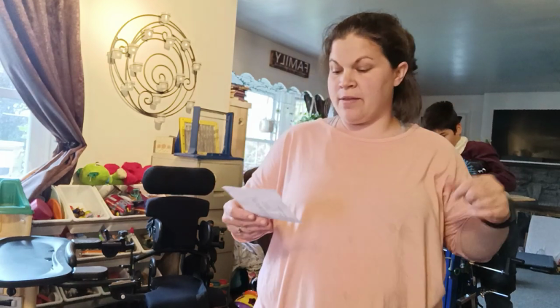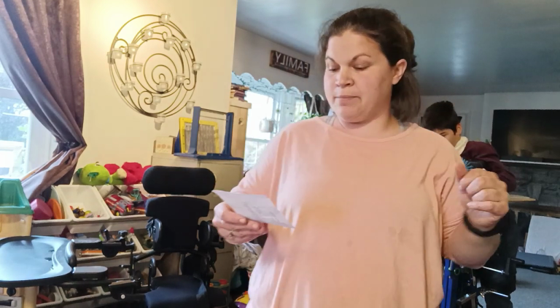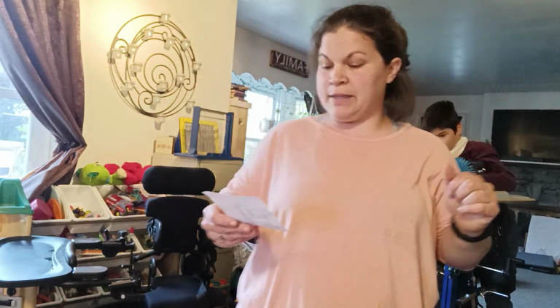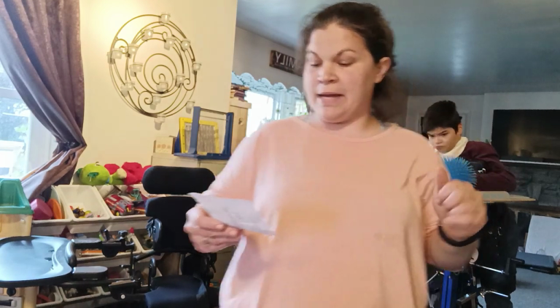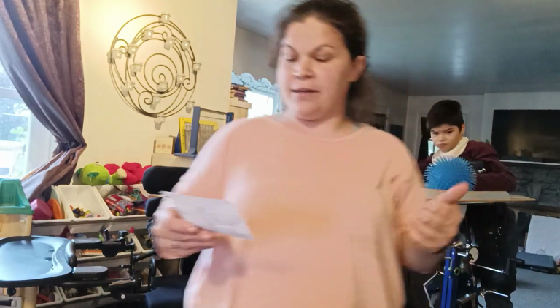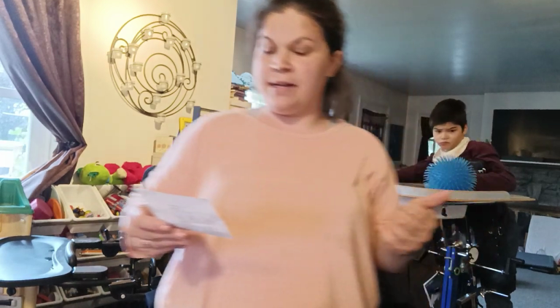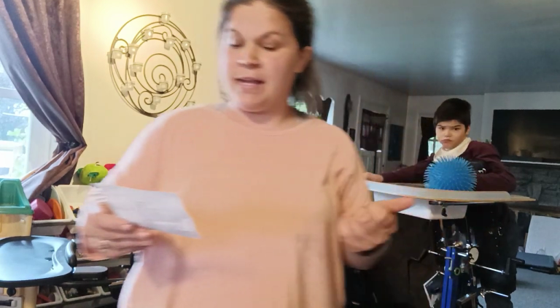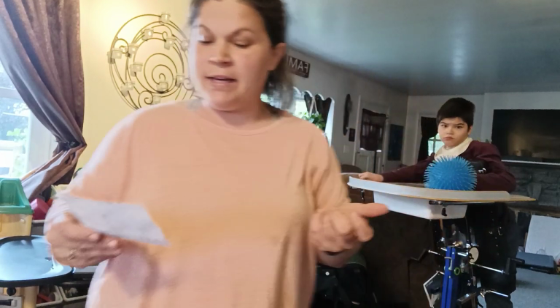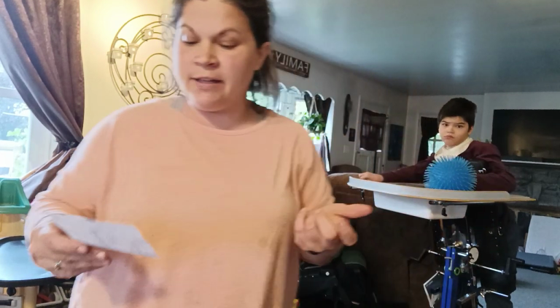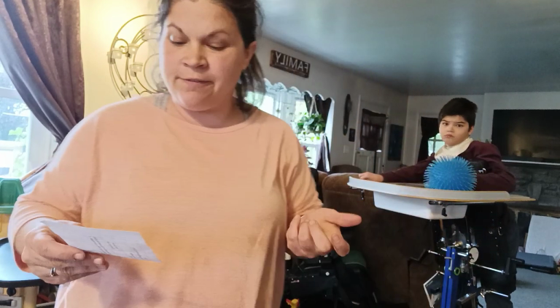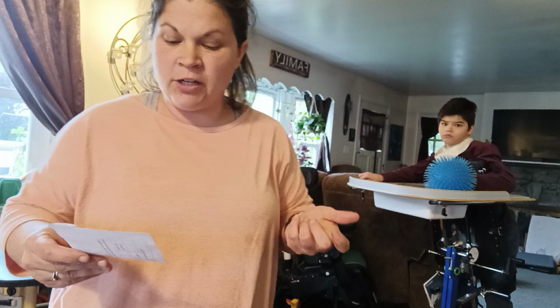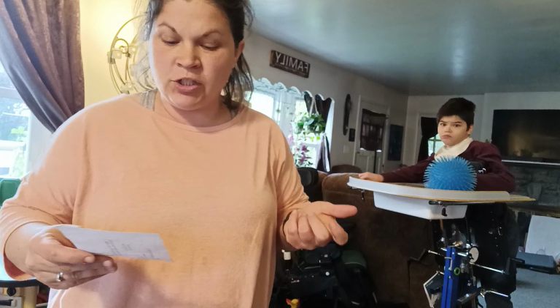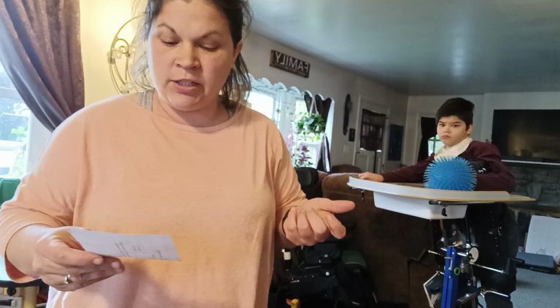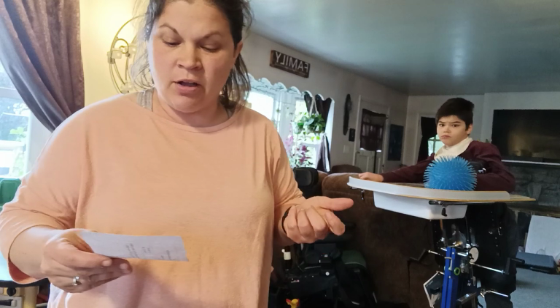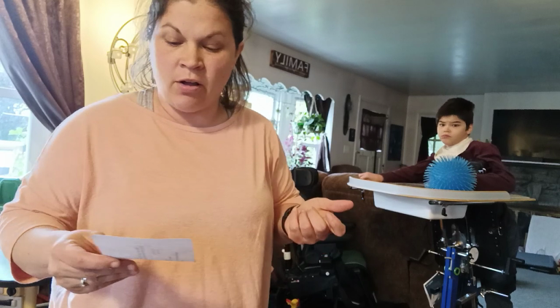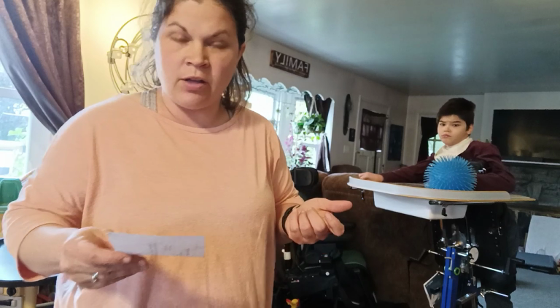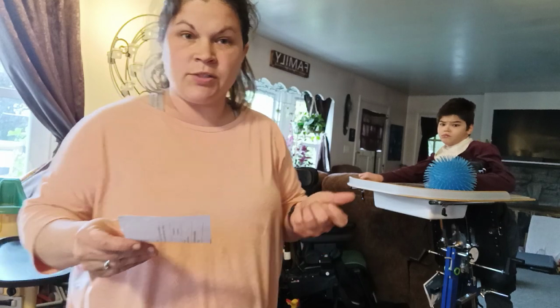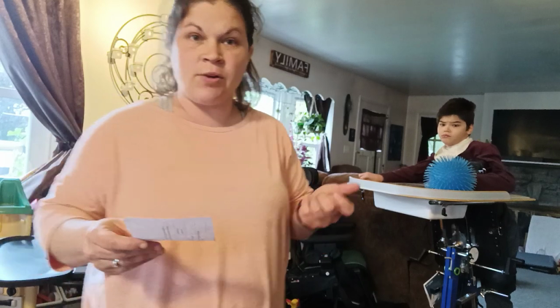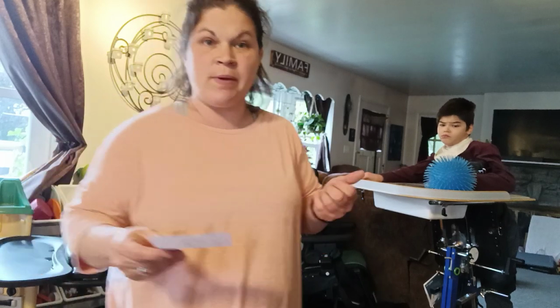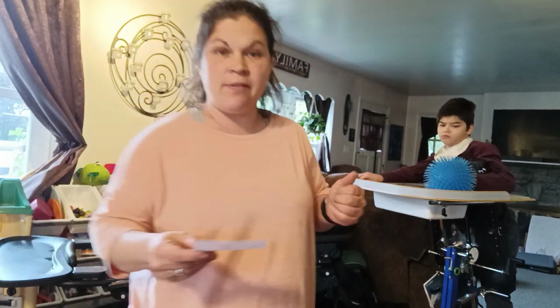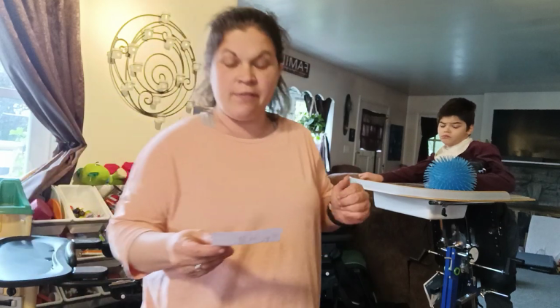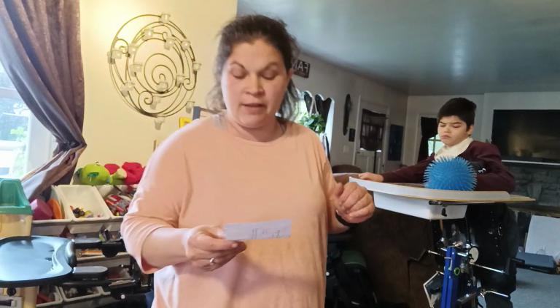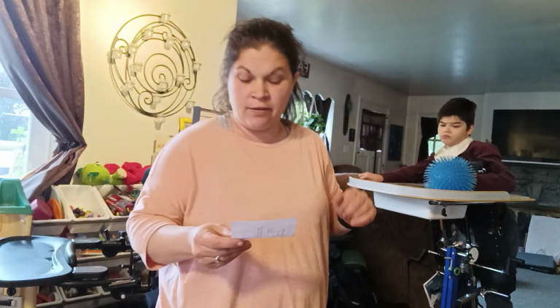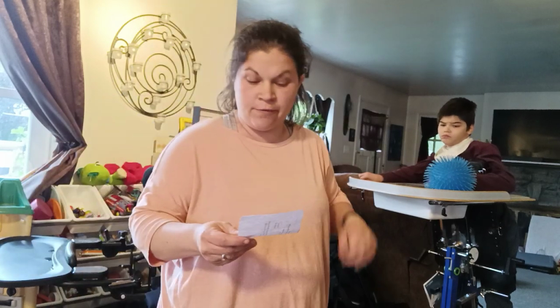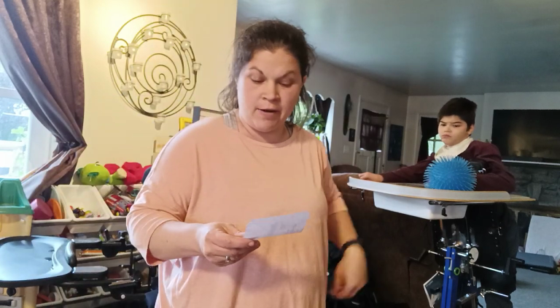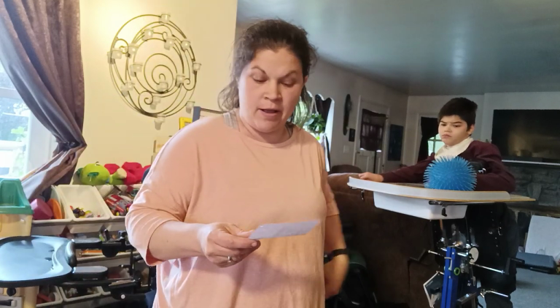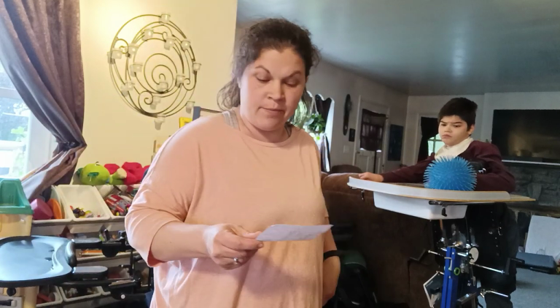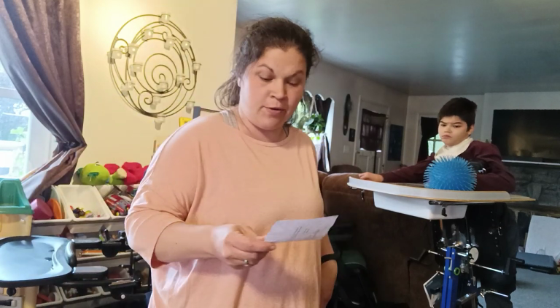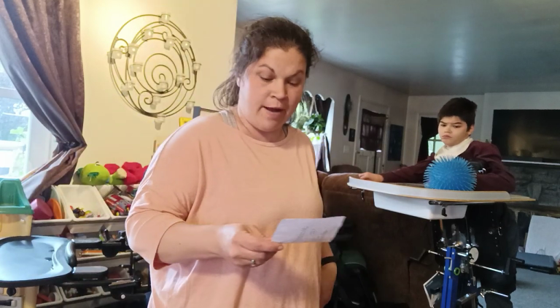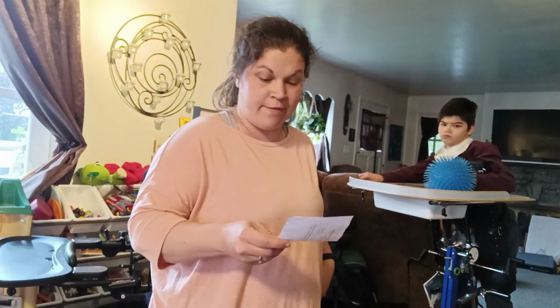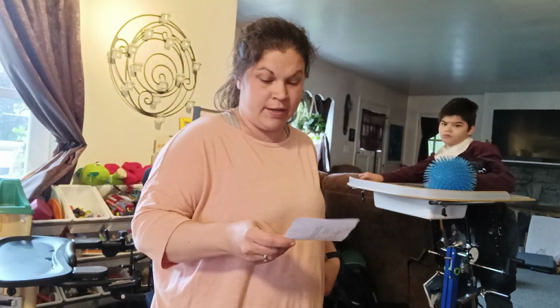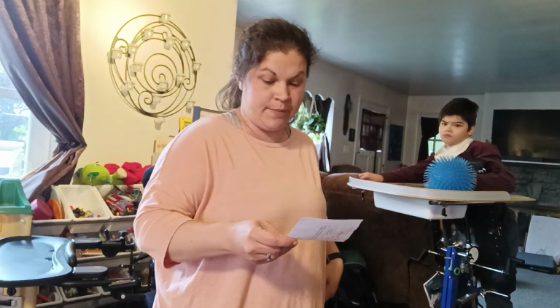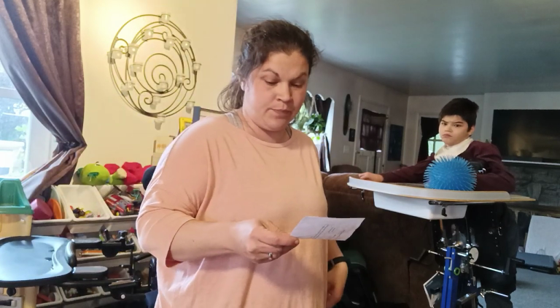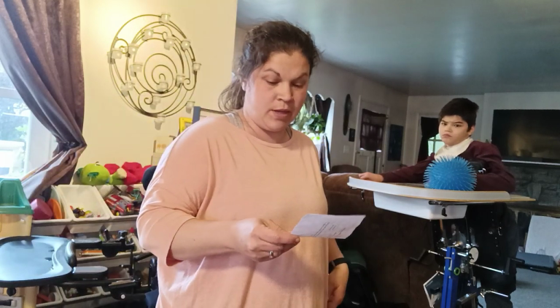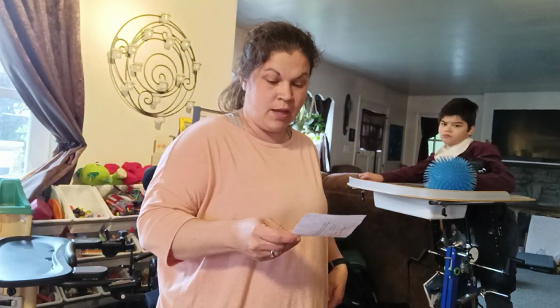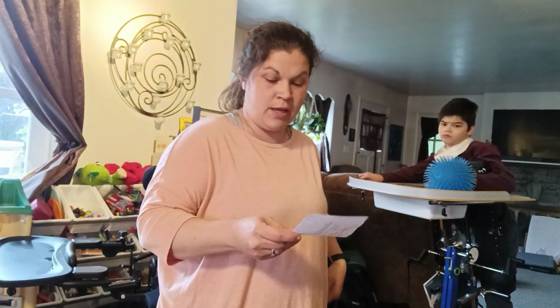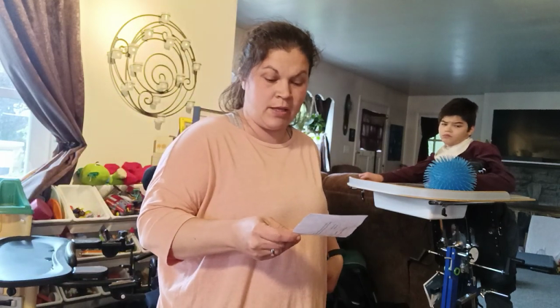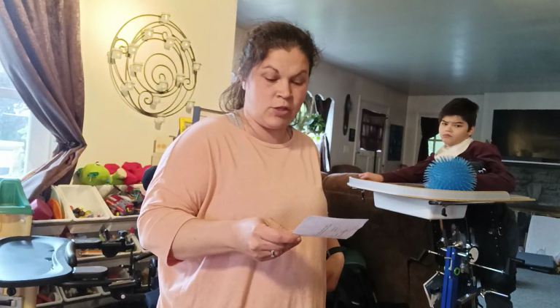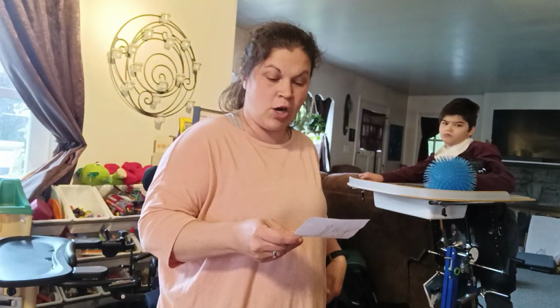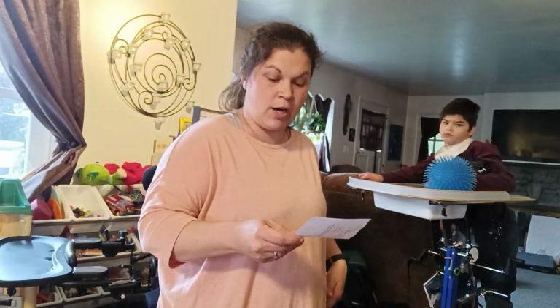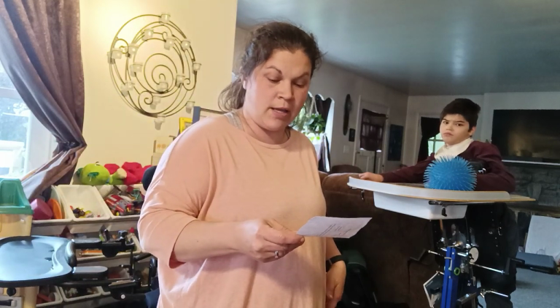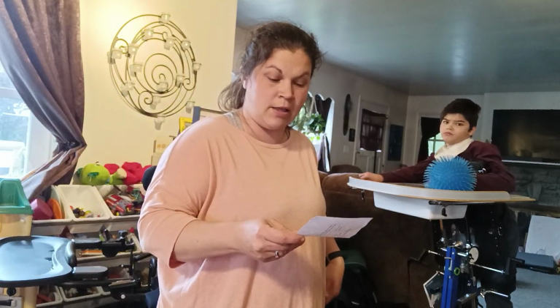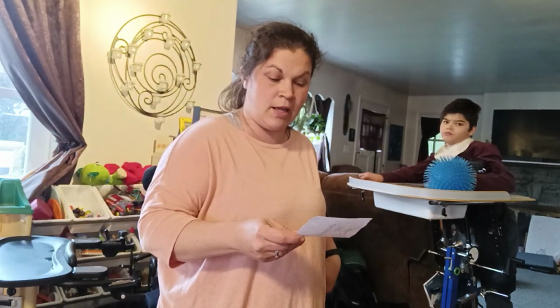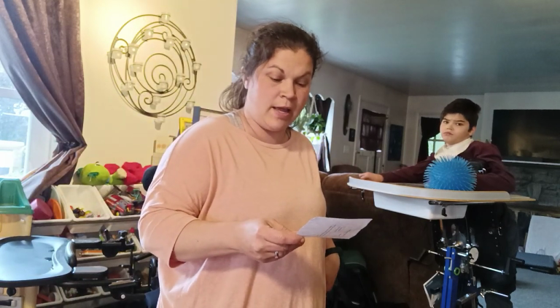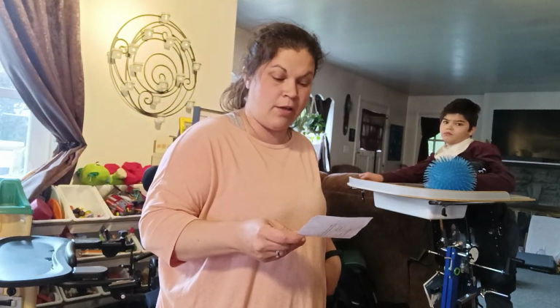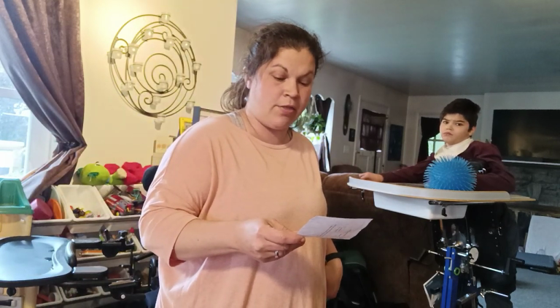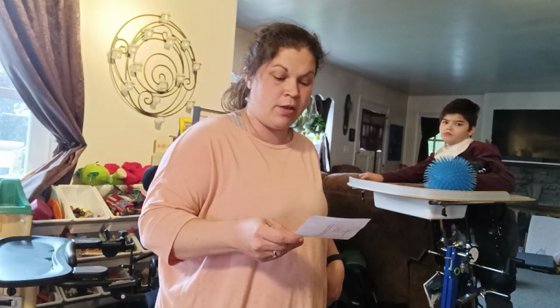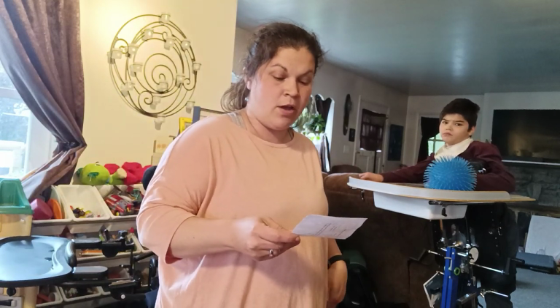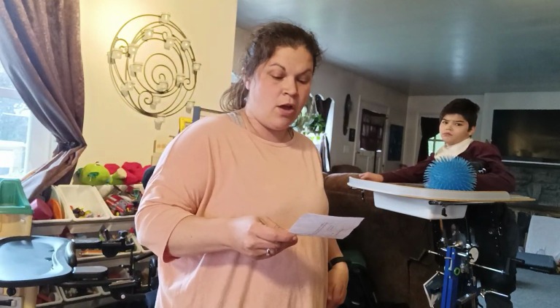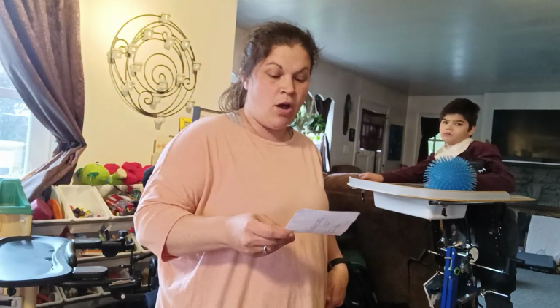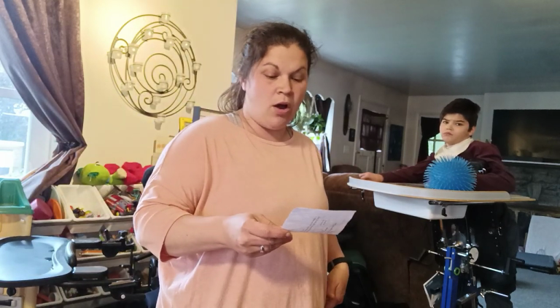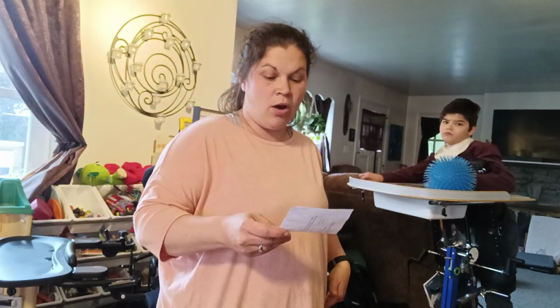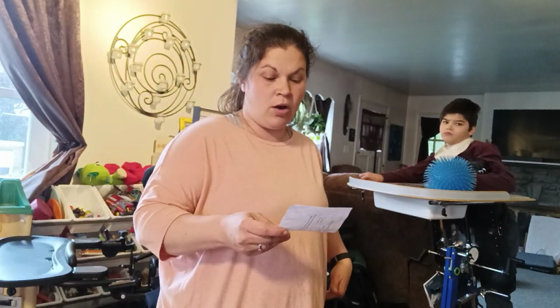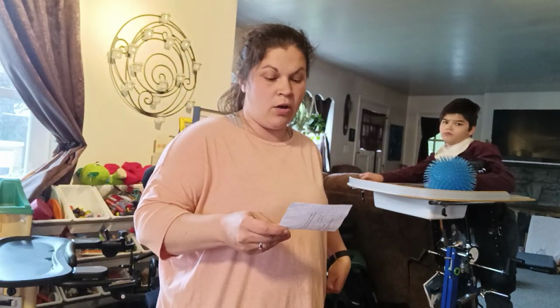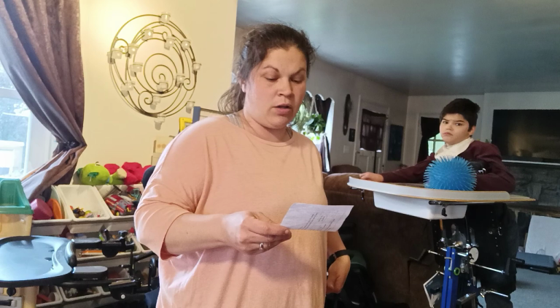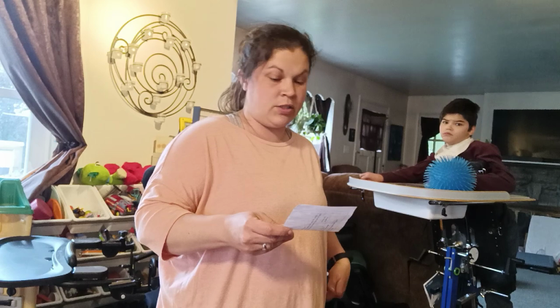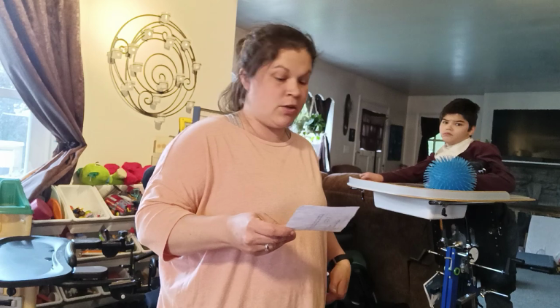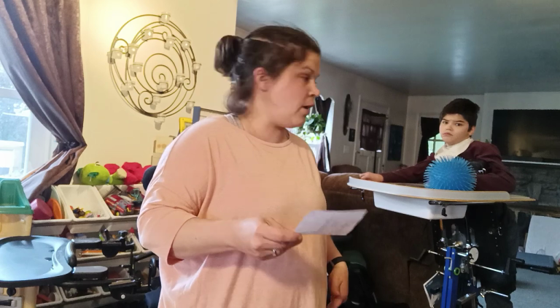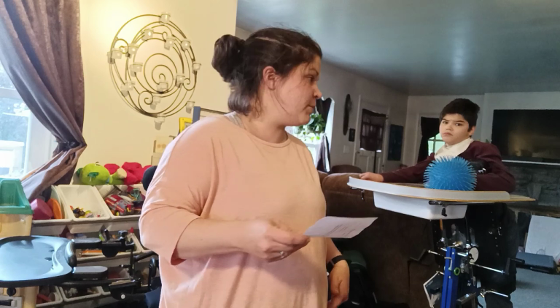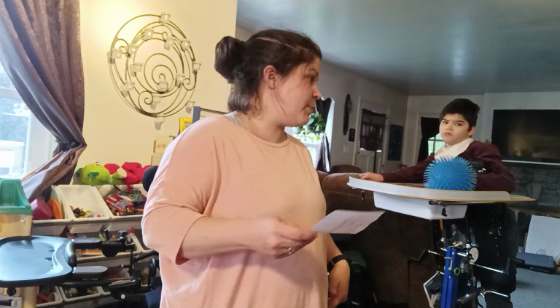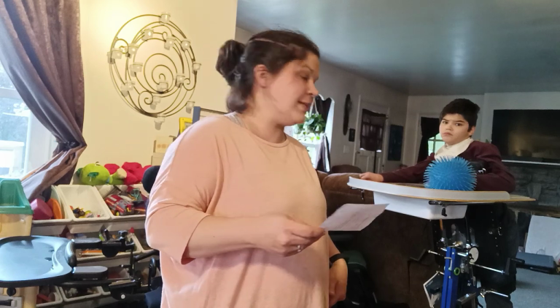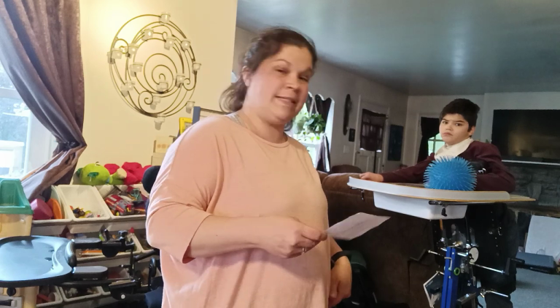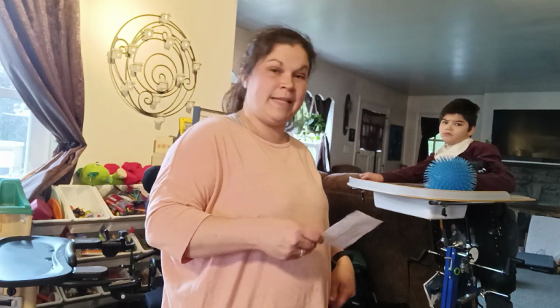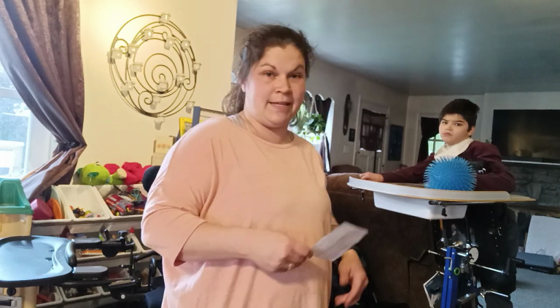Bladder and kidney function also benefit from gravity, and heart and lung health are also helped by standing.